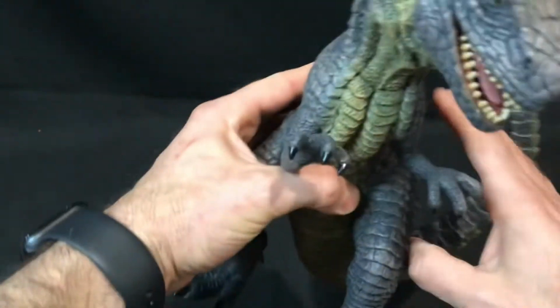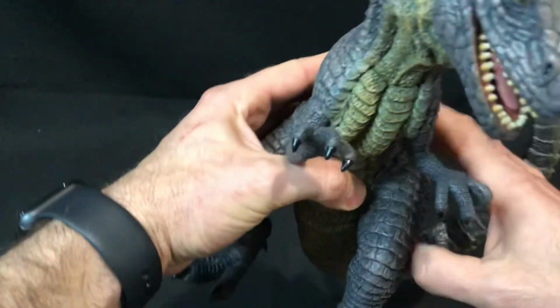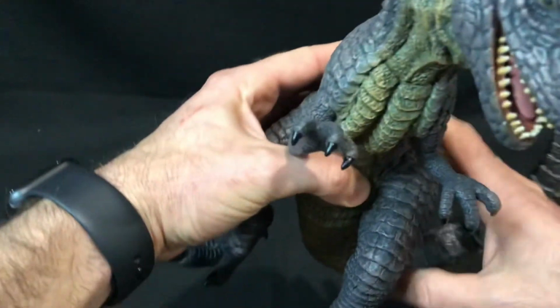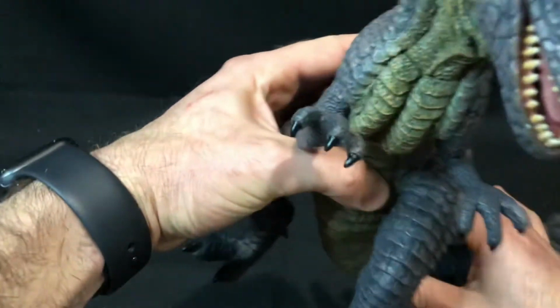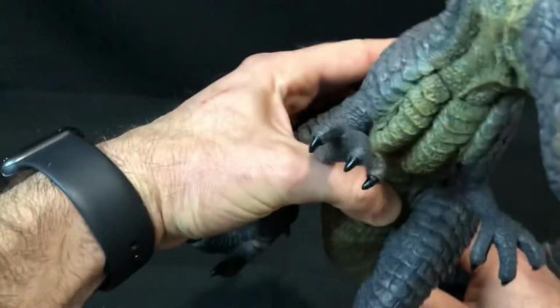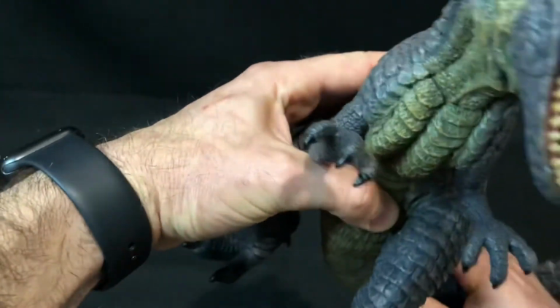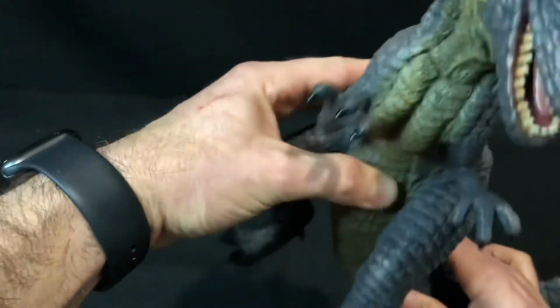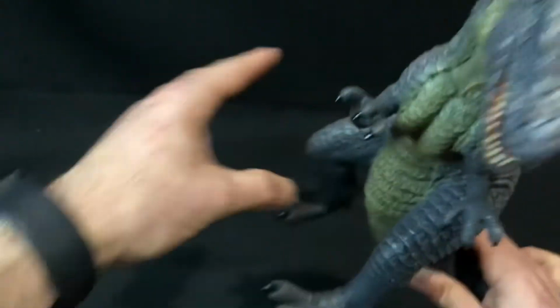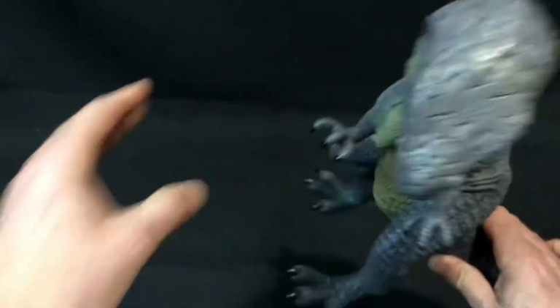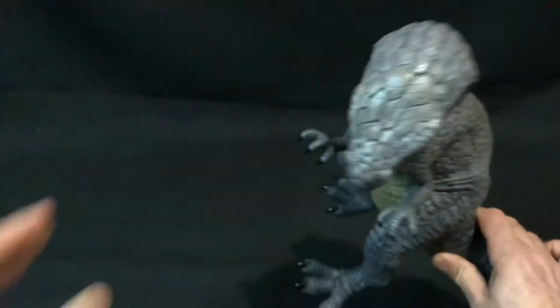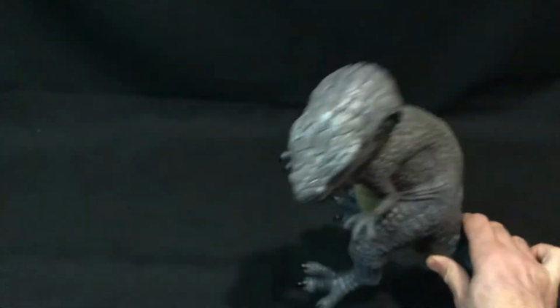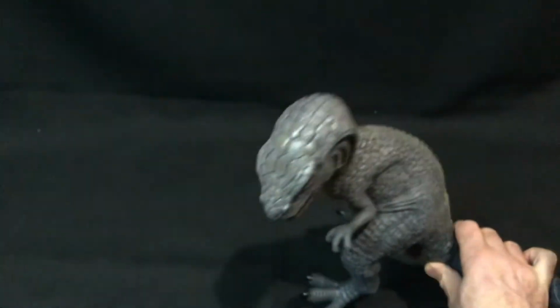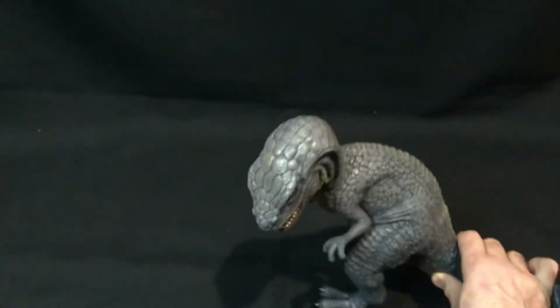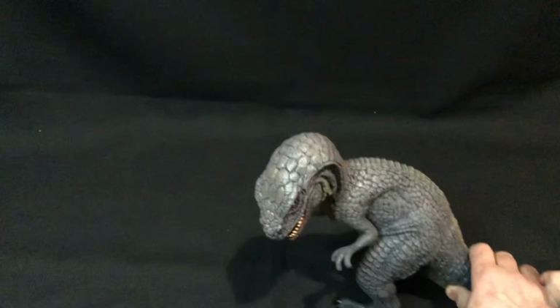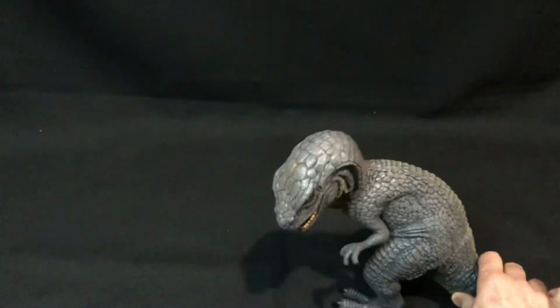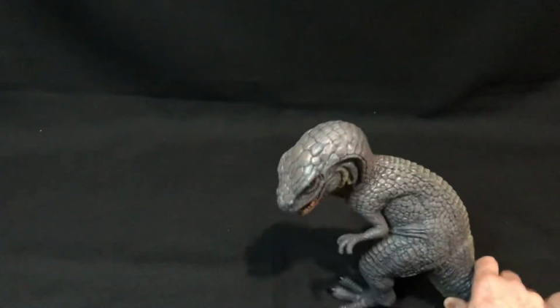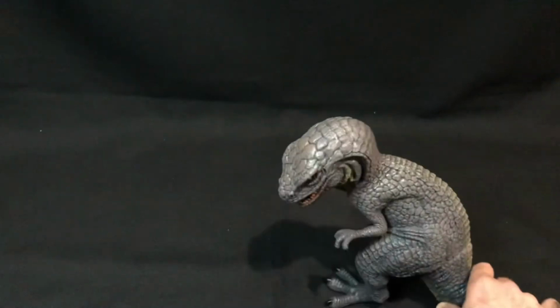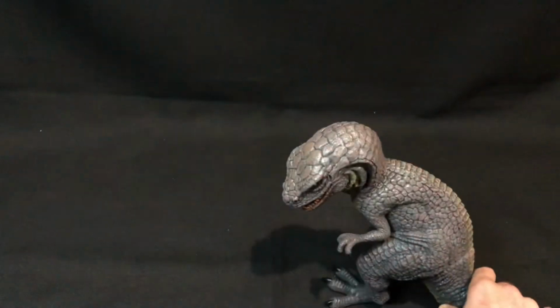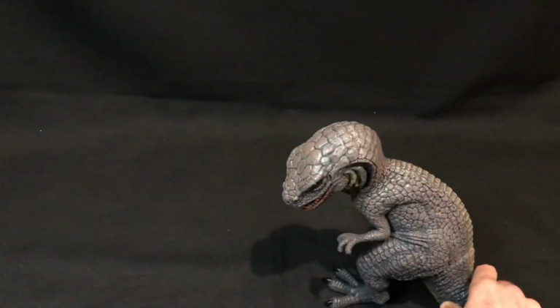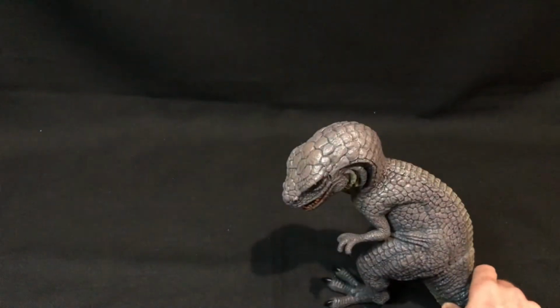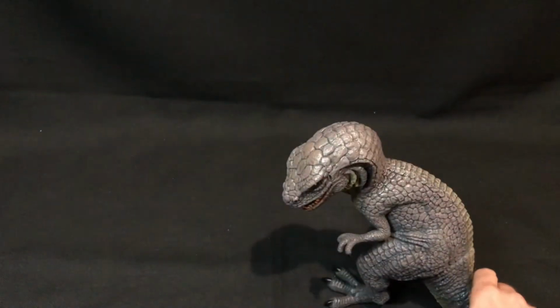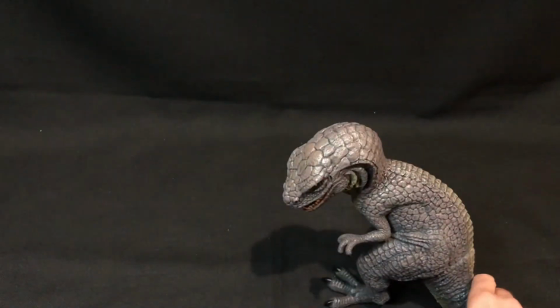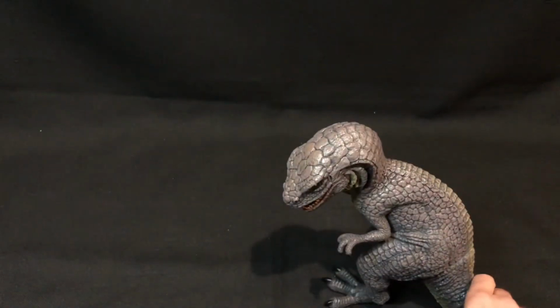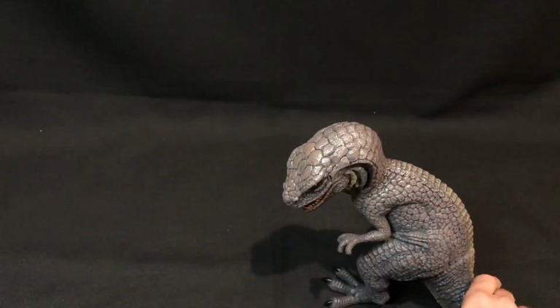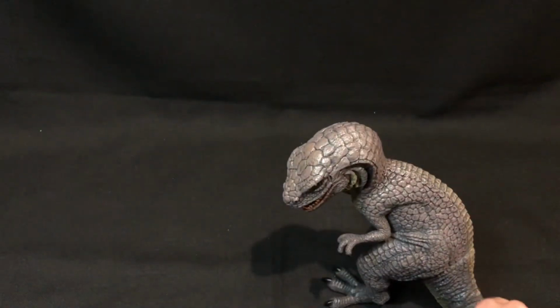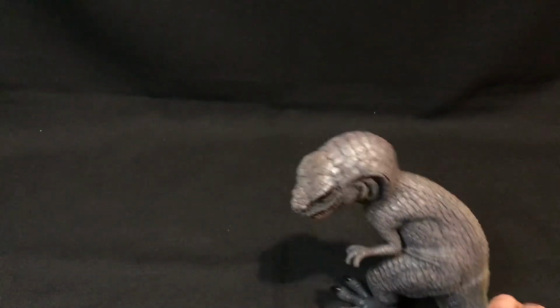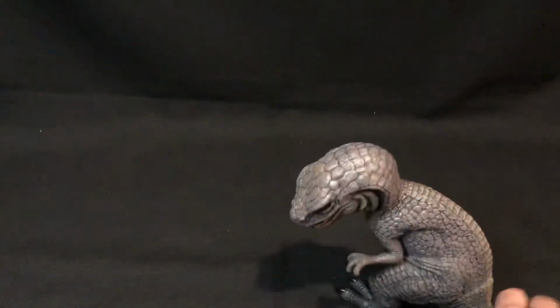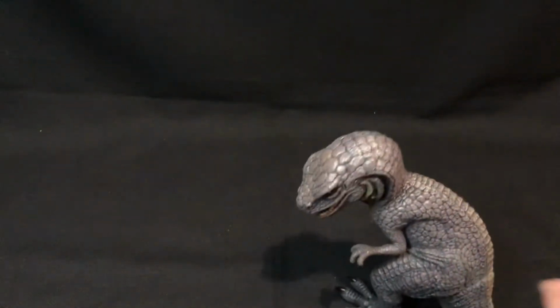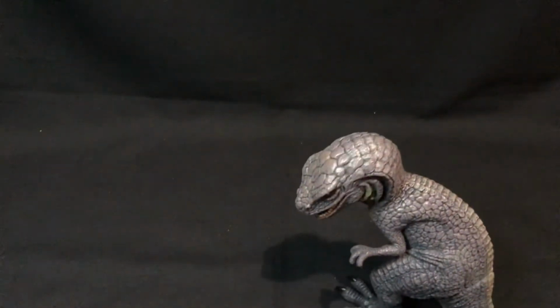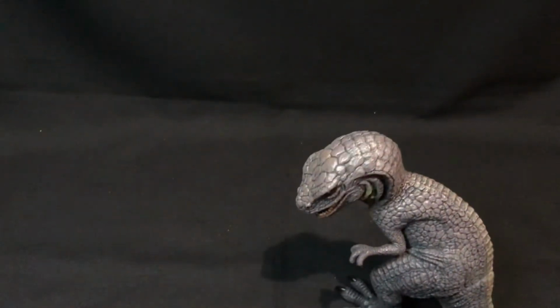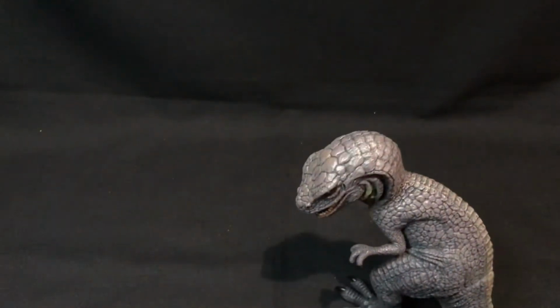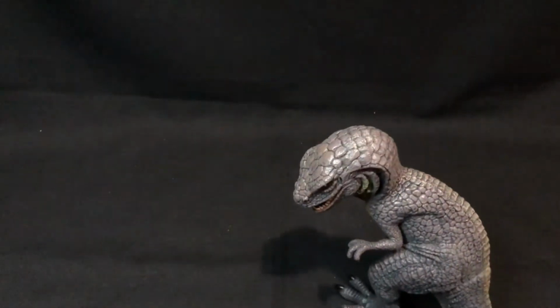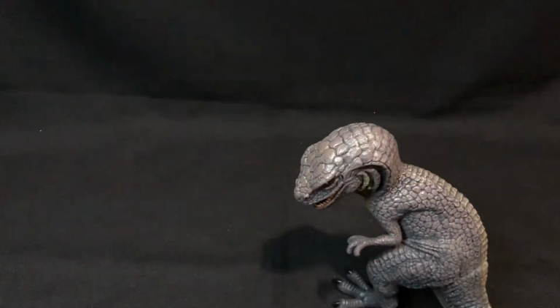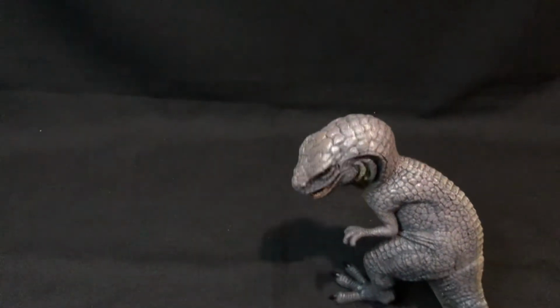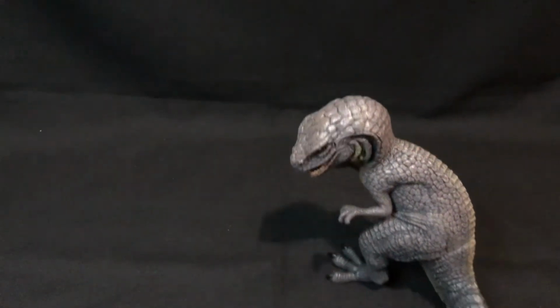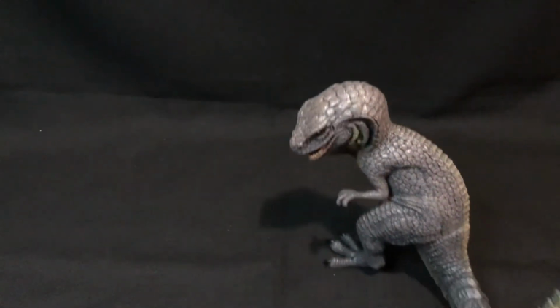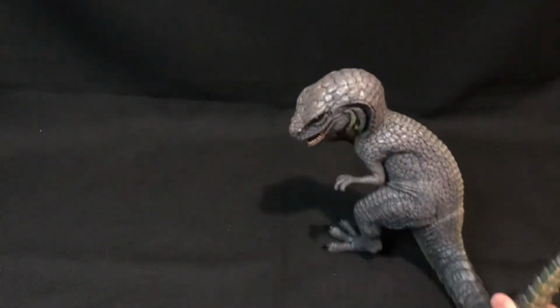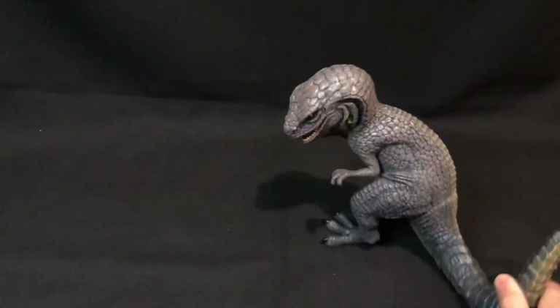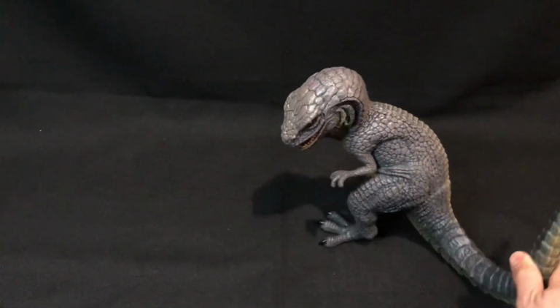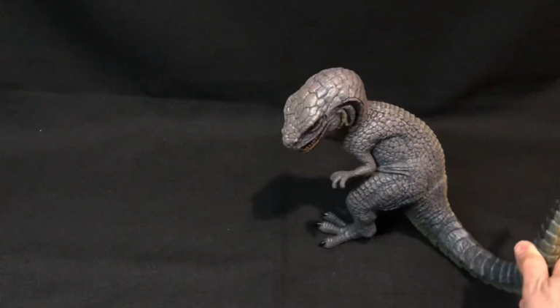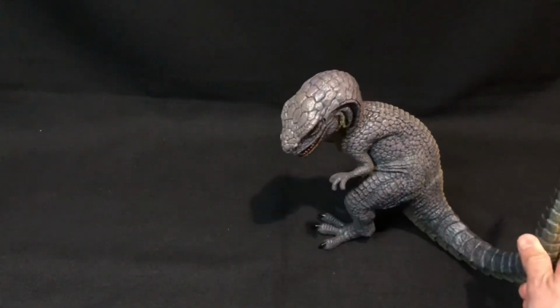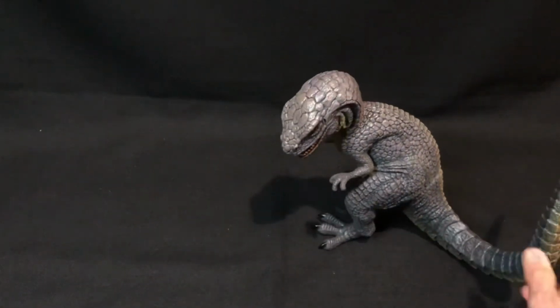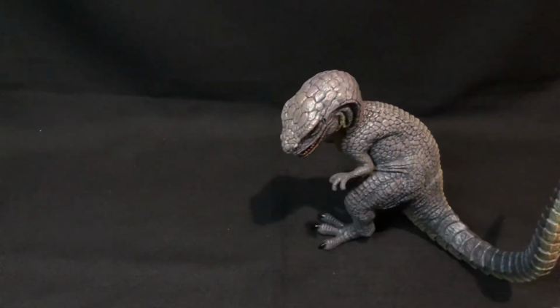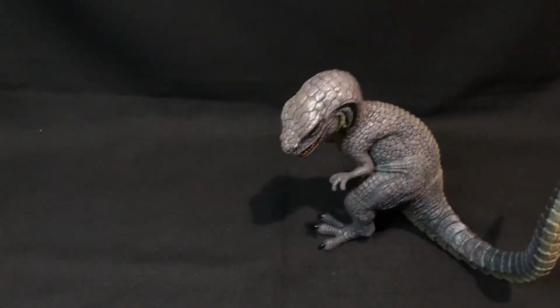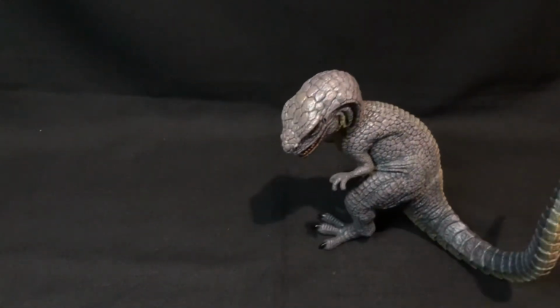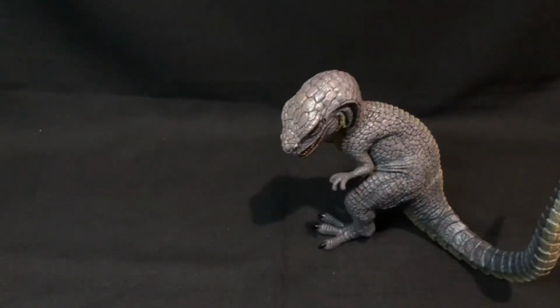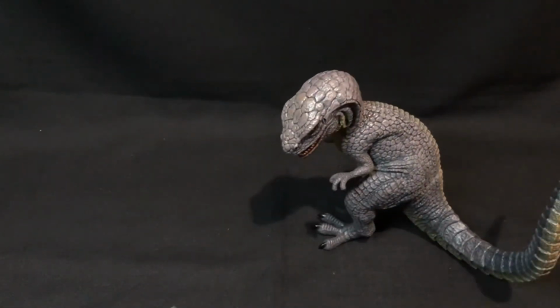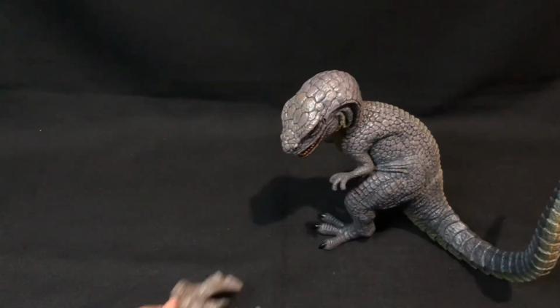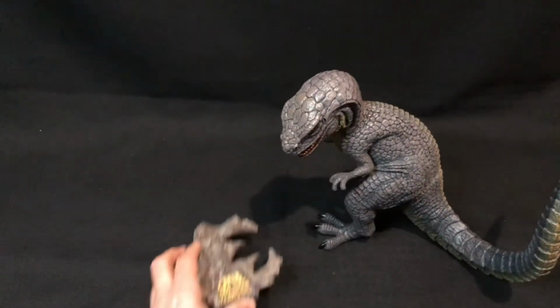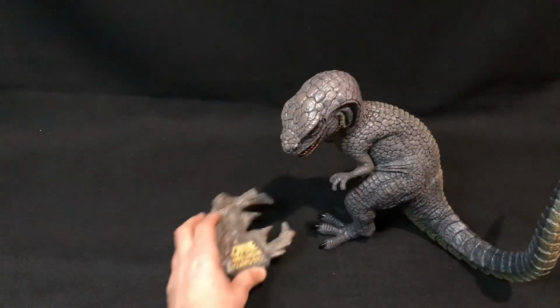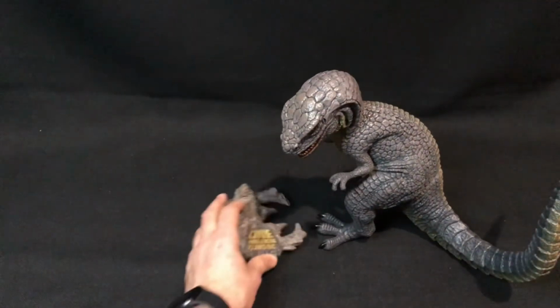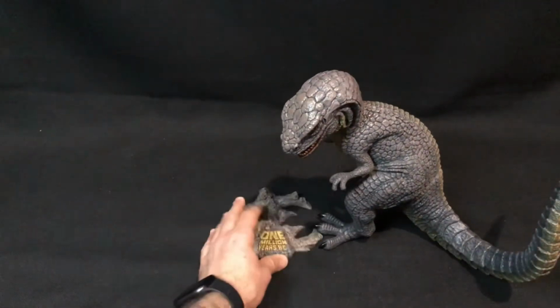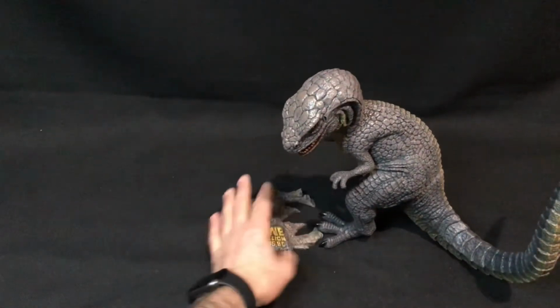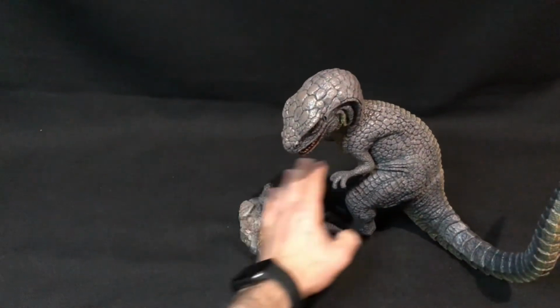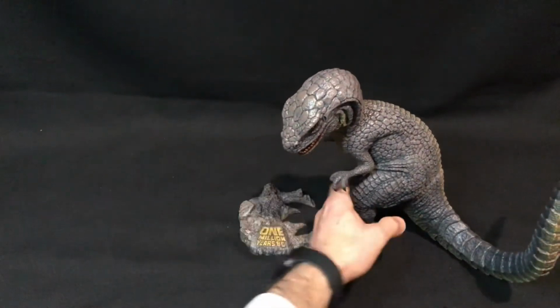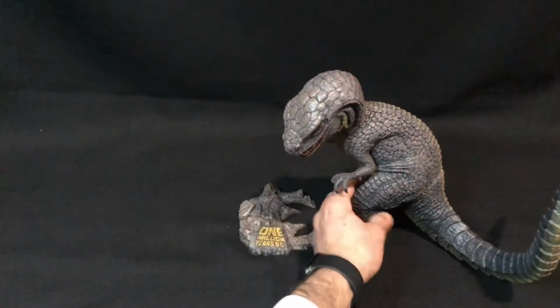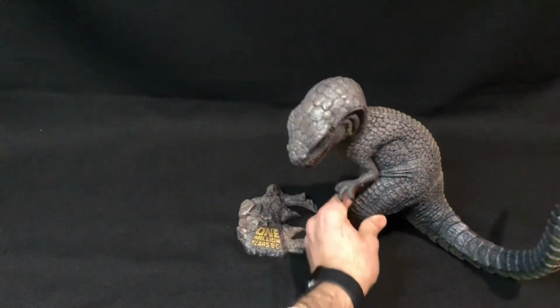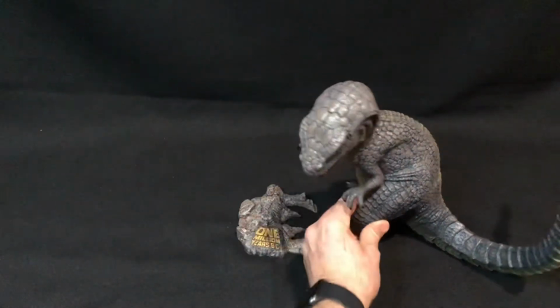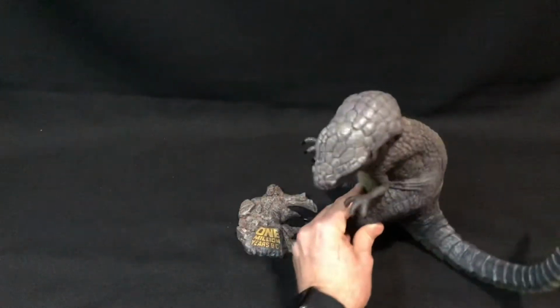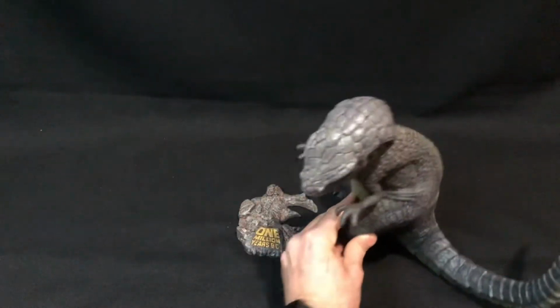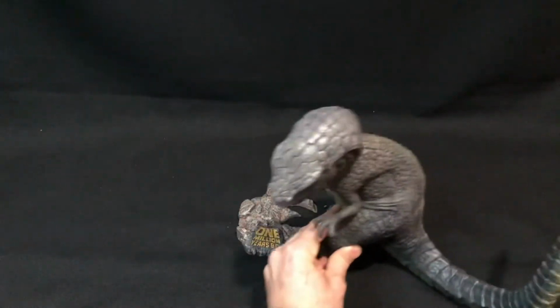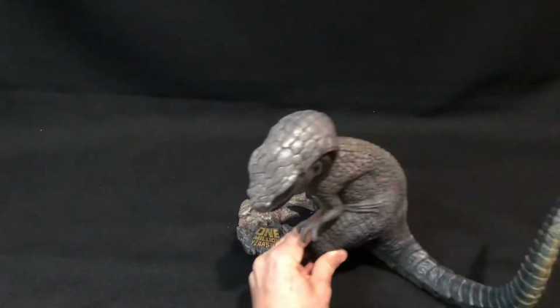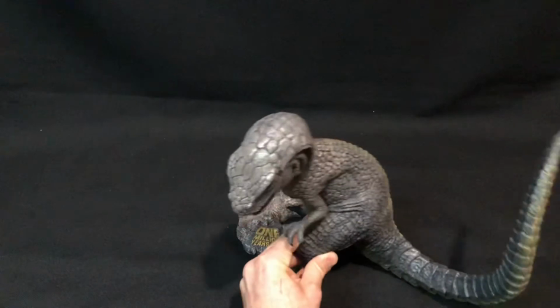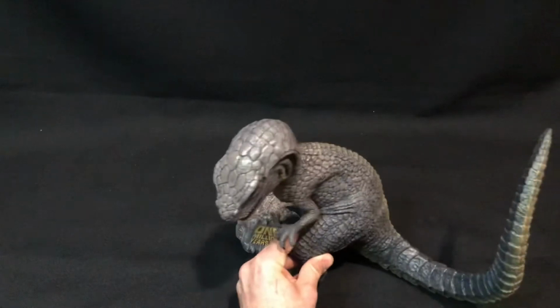So let's put him together with Tumac and we'll wrap this up.